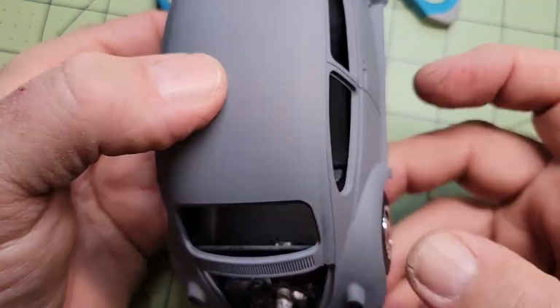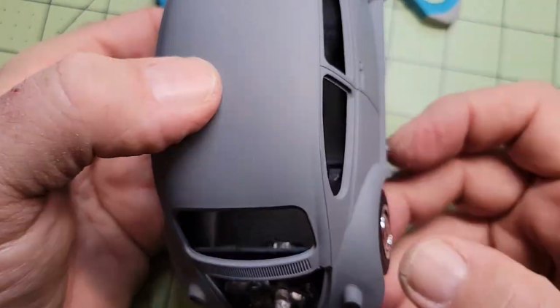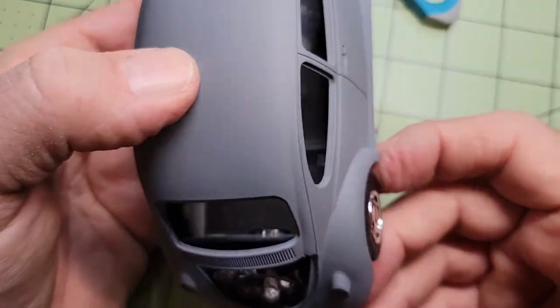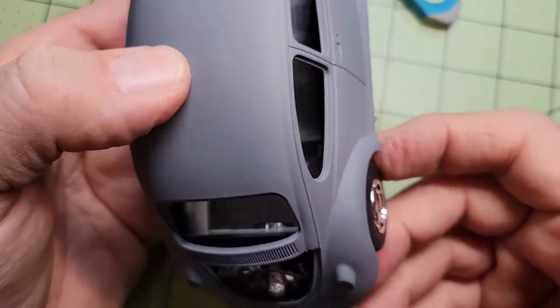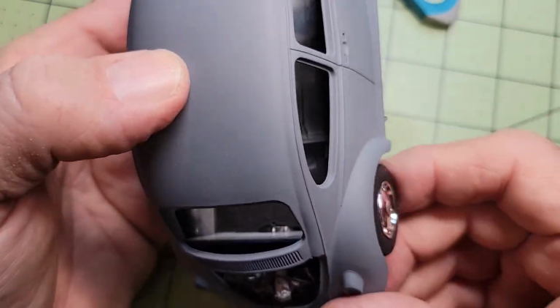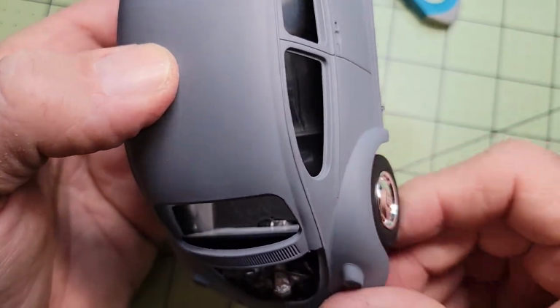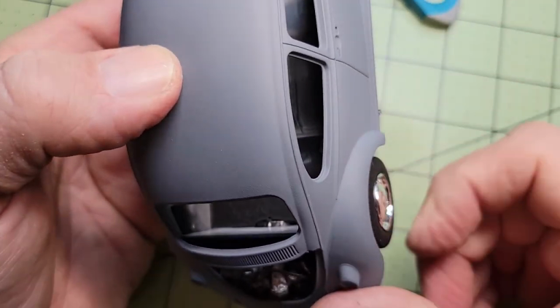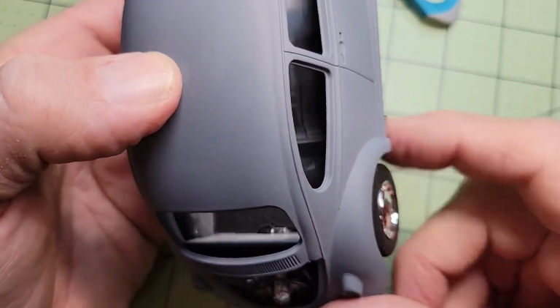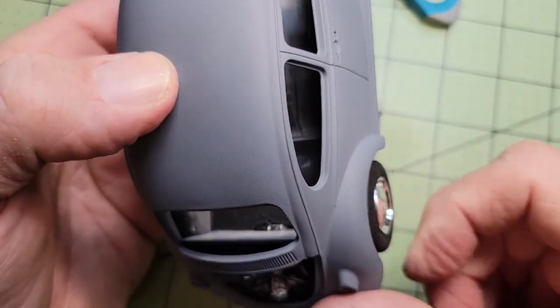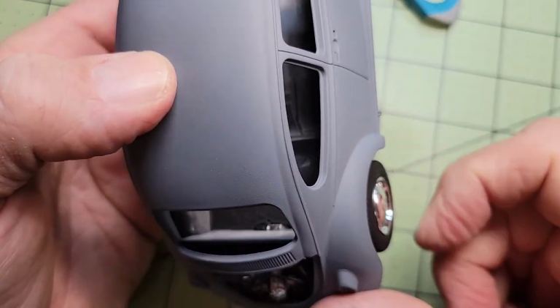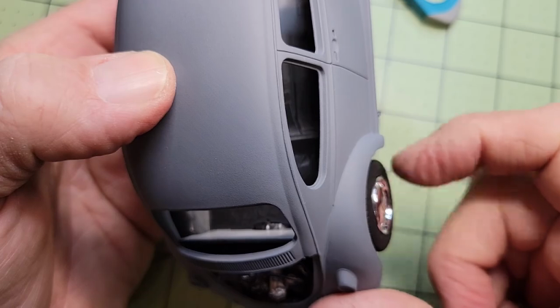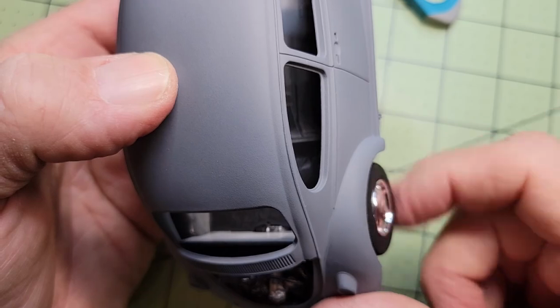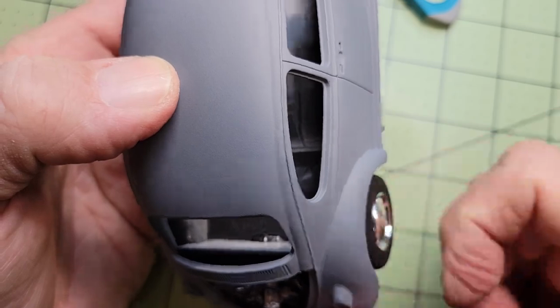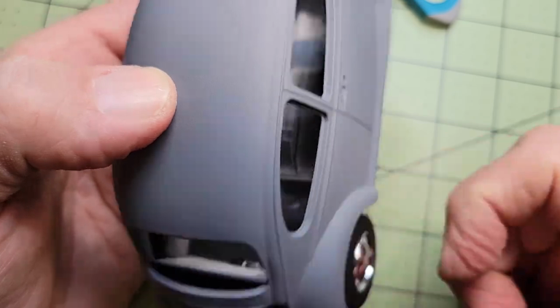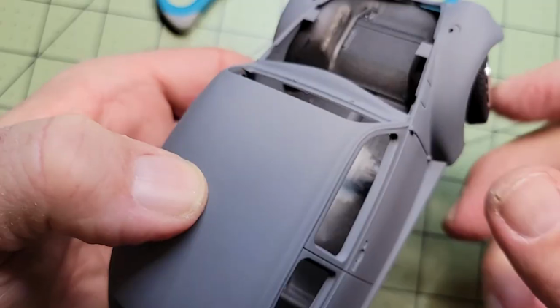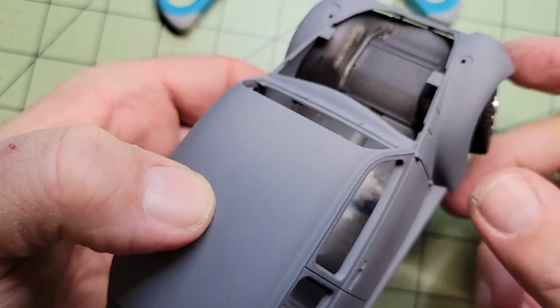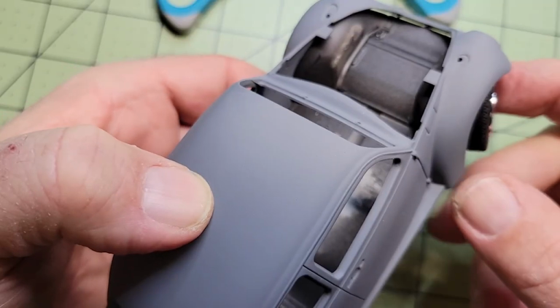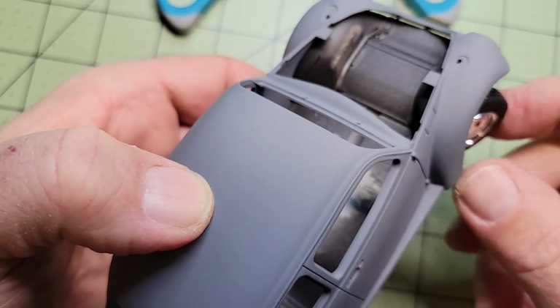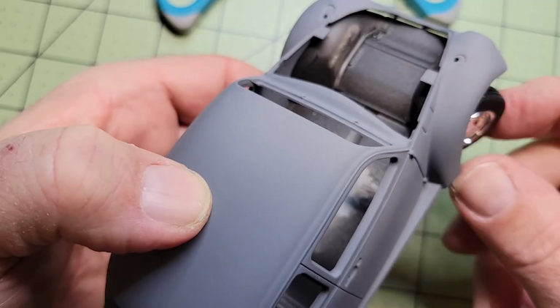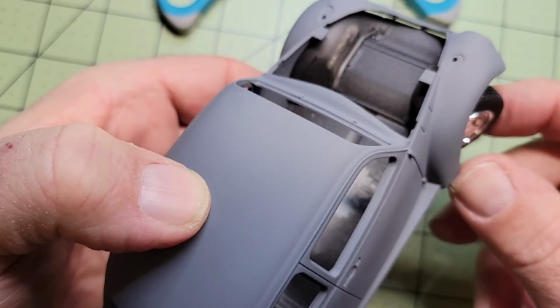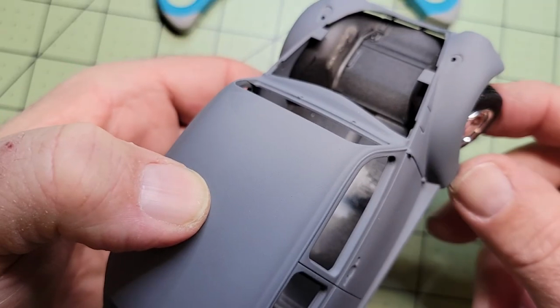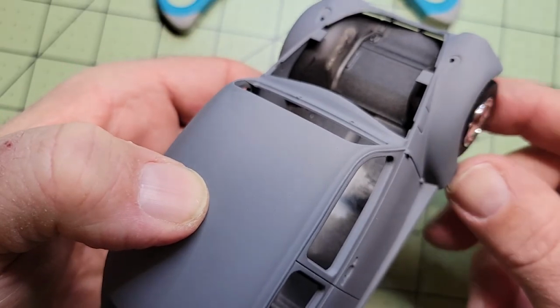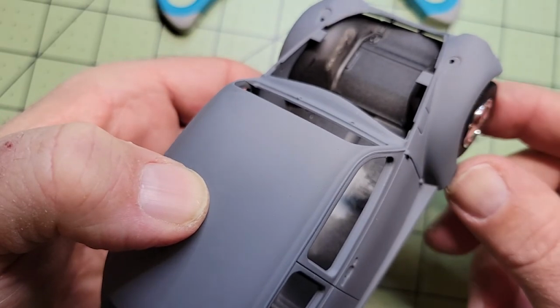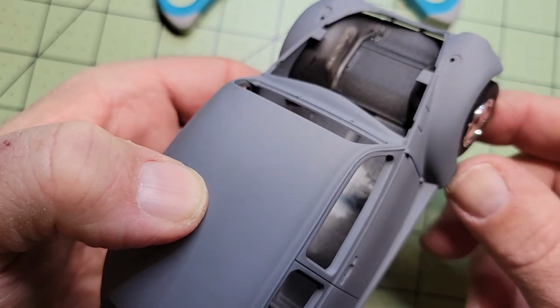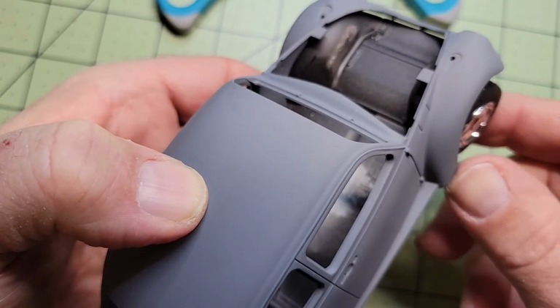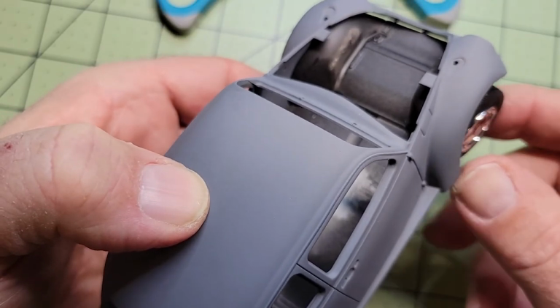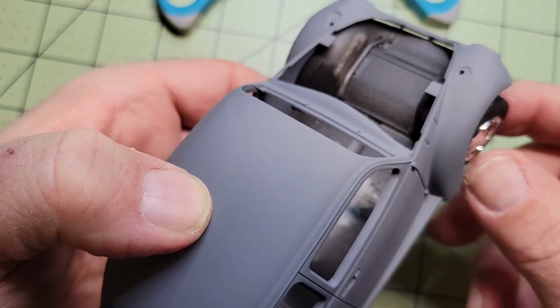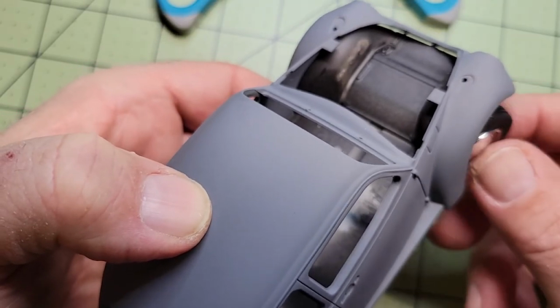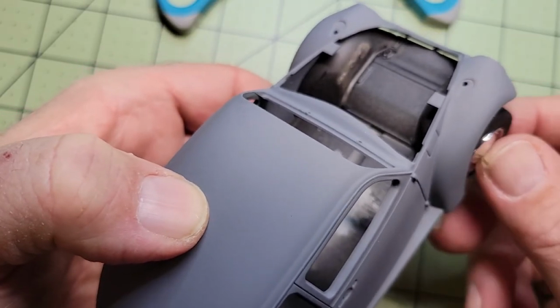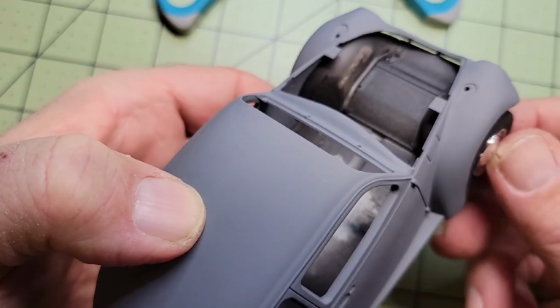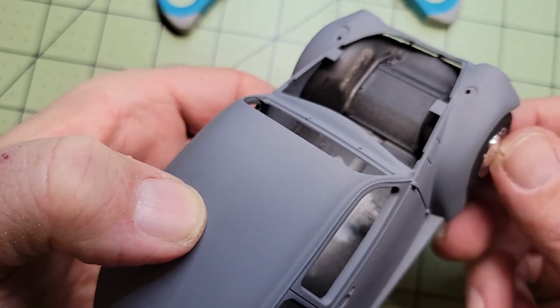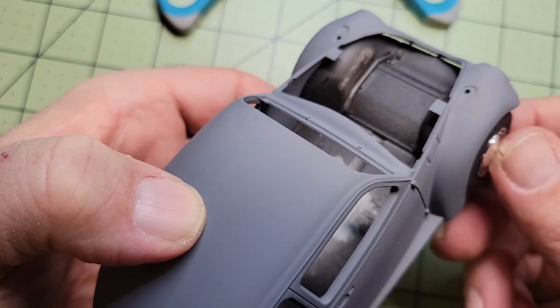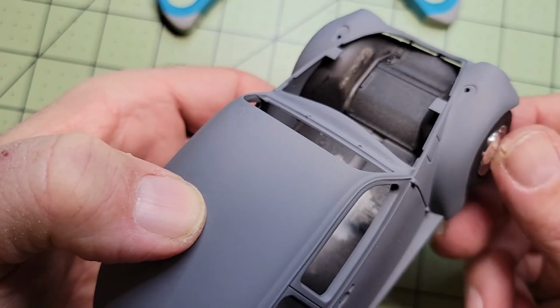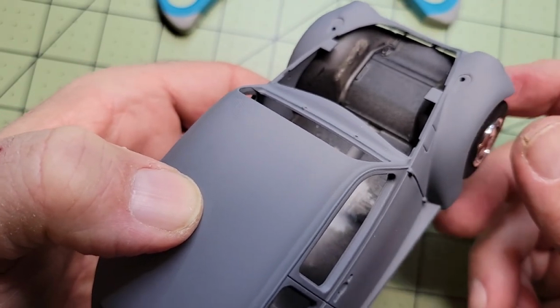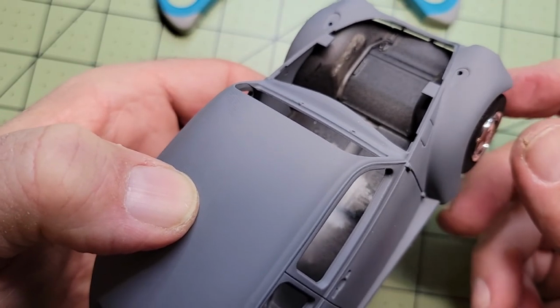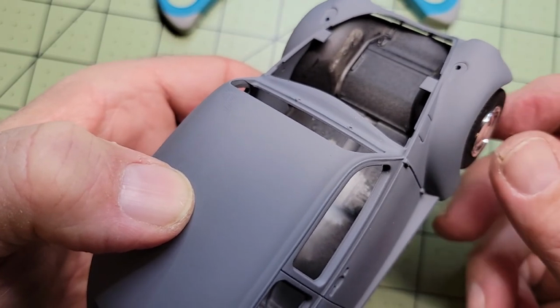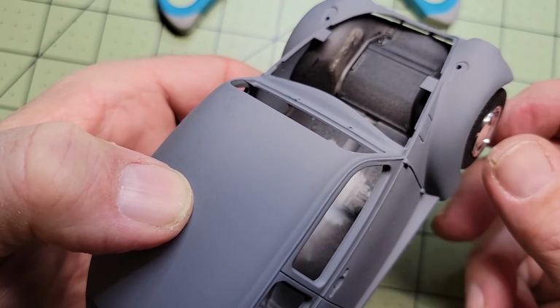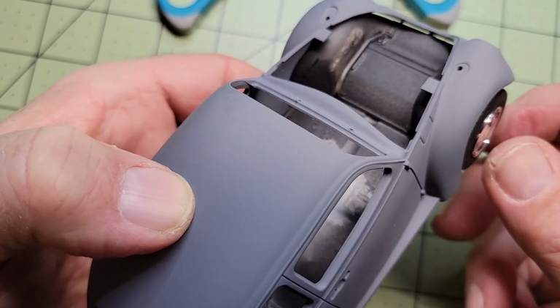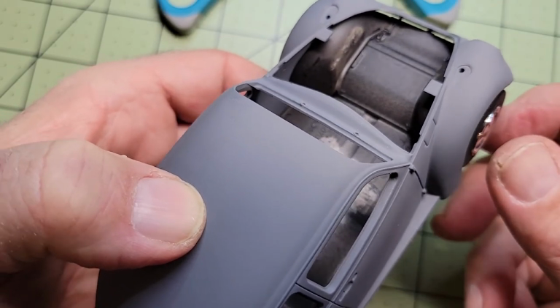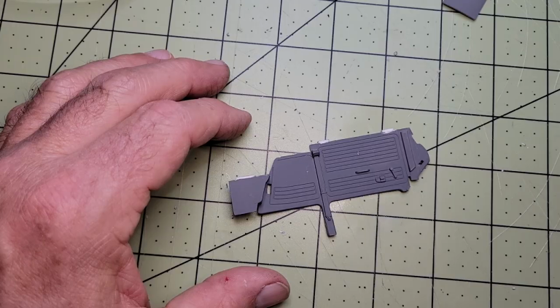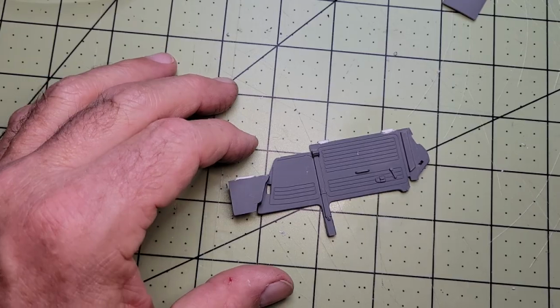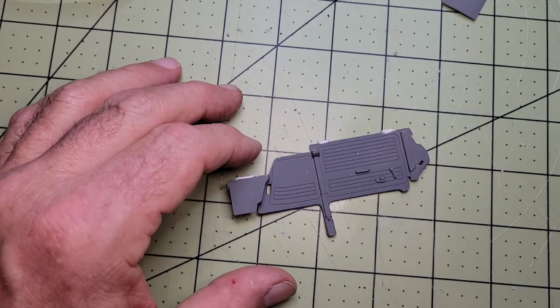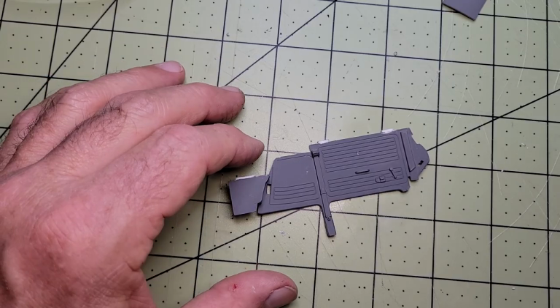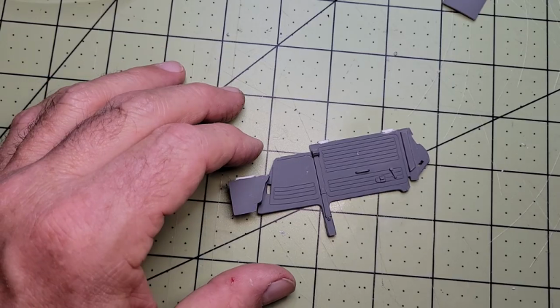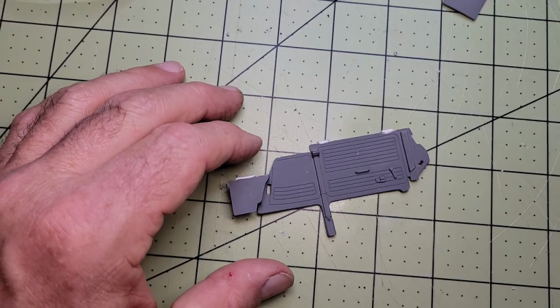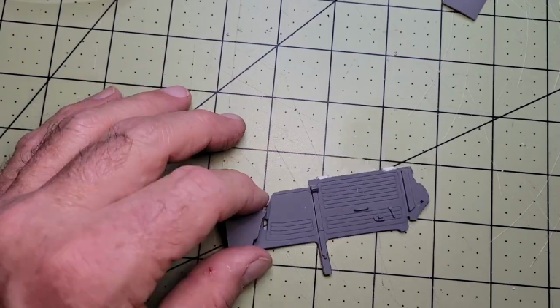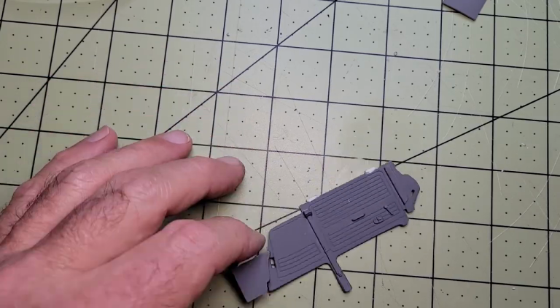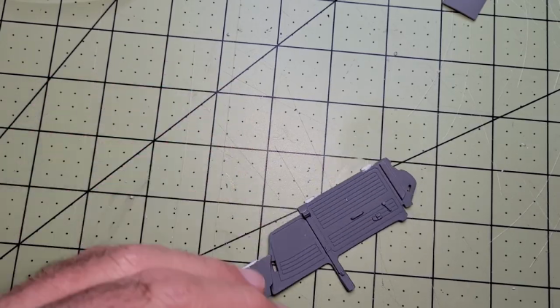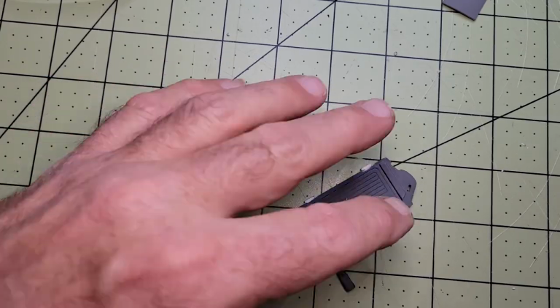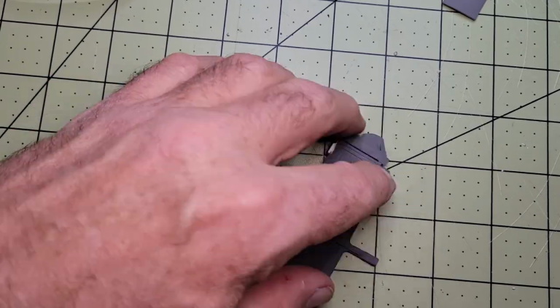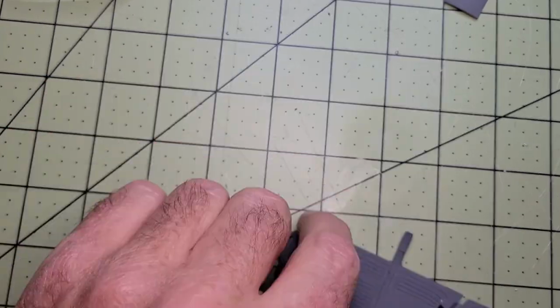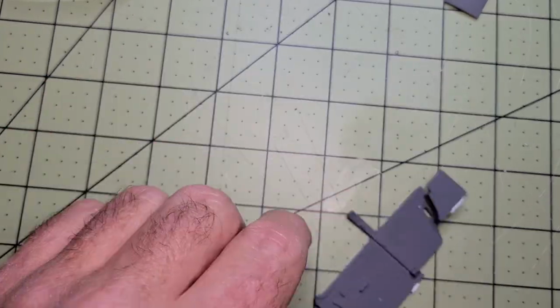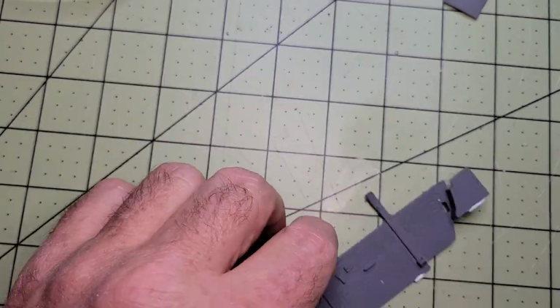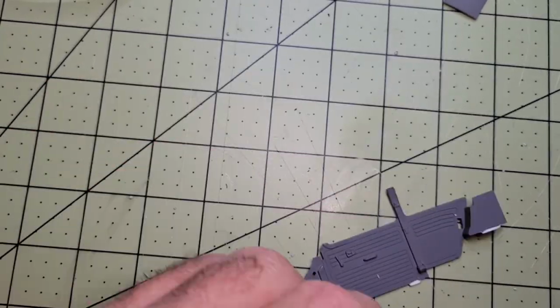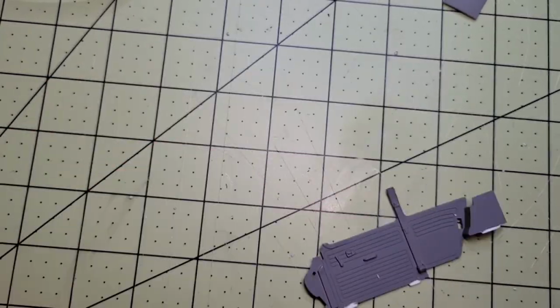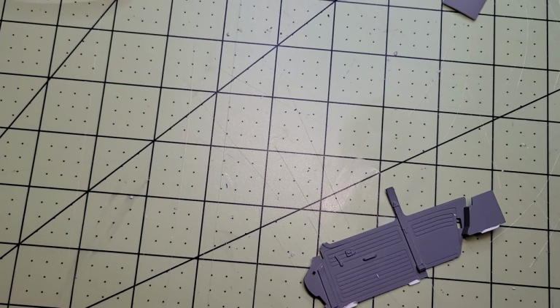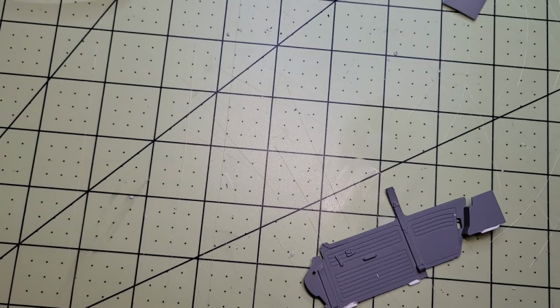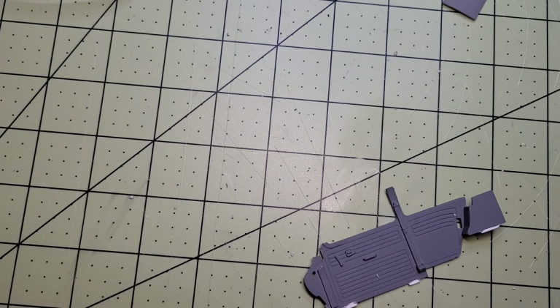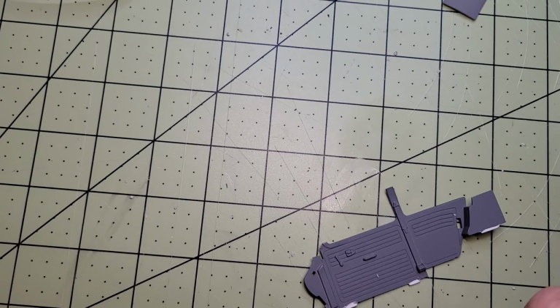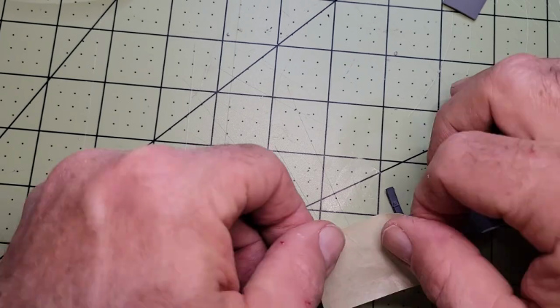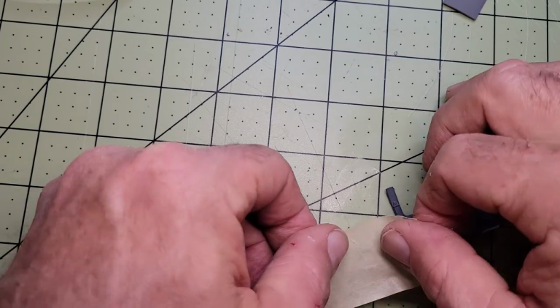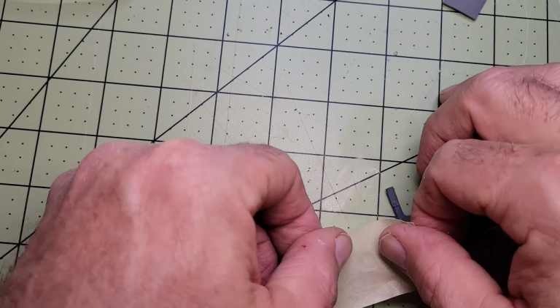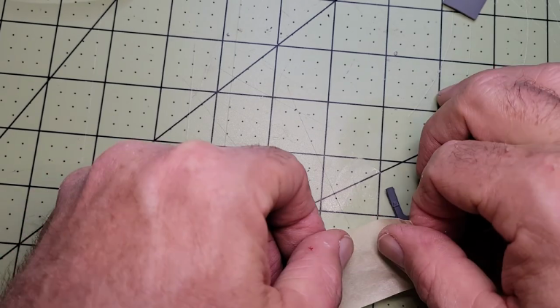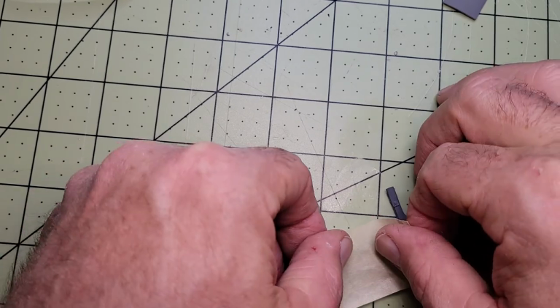Seeing the body like that, it's got me excited. I'm ready to get started on the interior, so I grabbed the door panels and started masking them off.